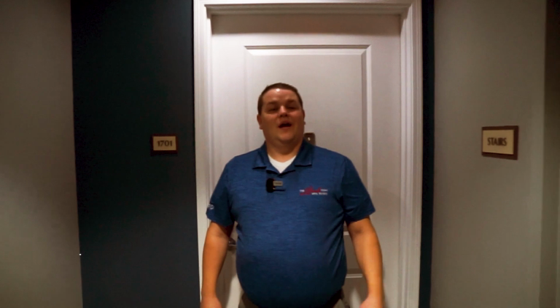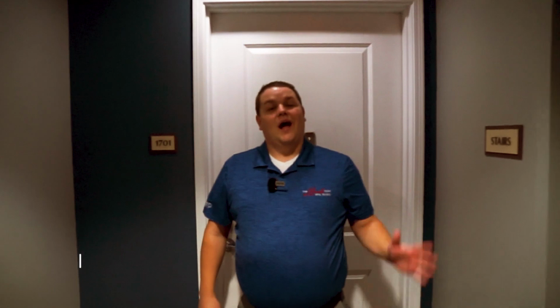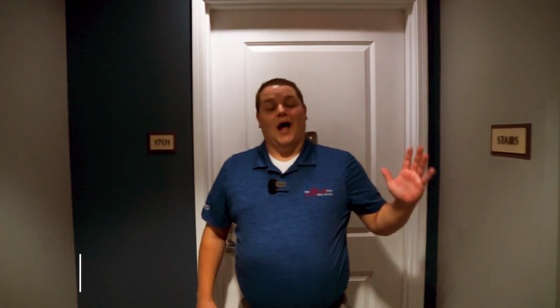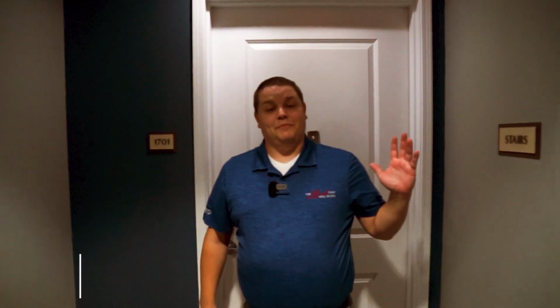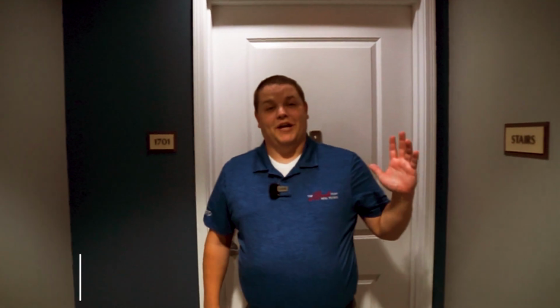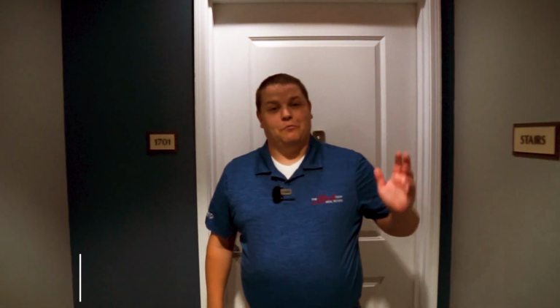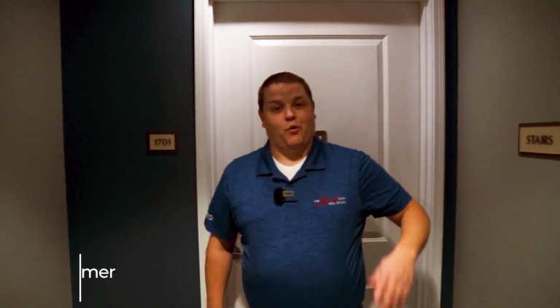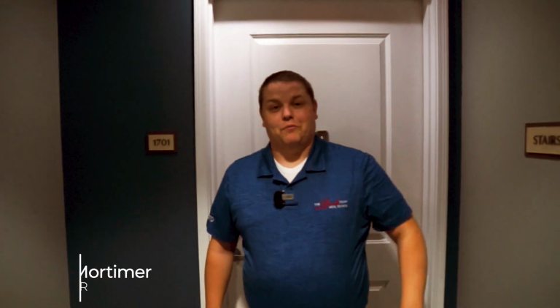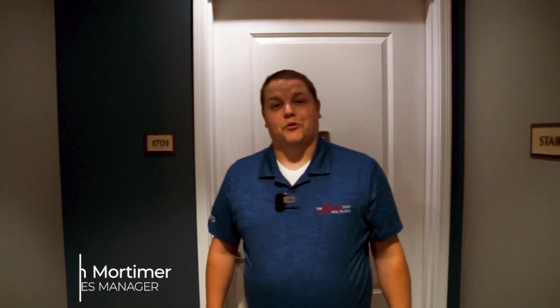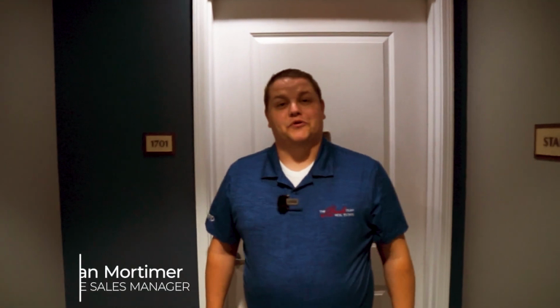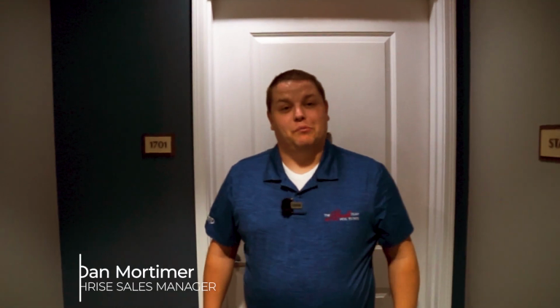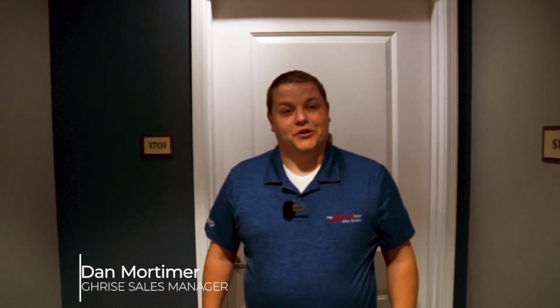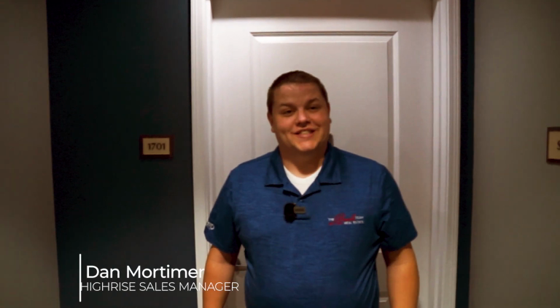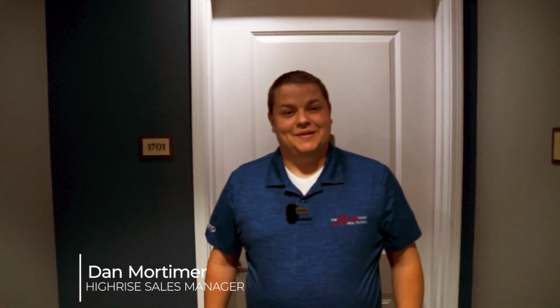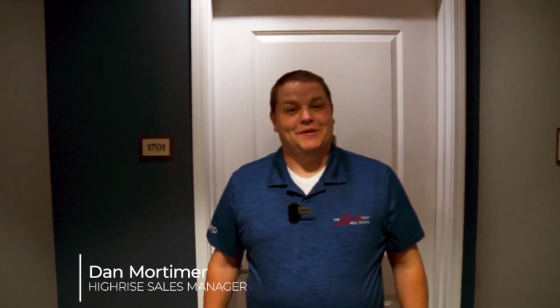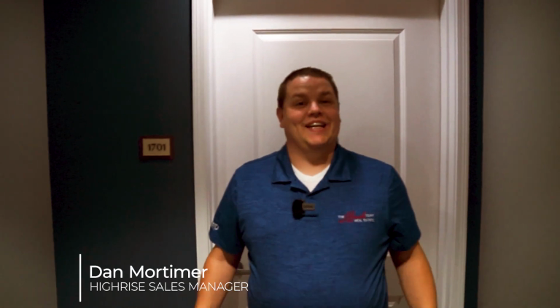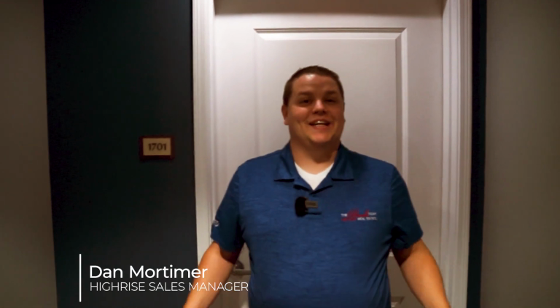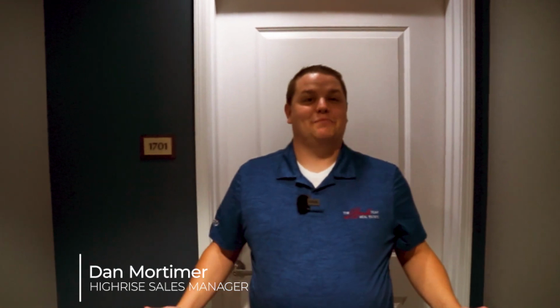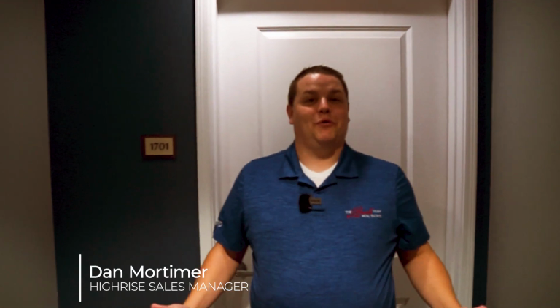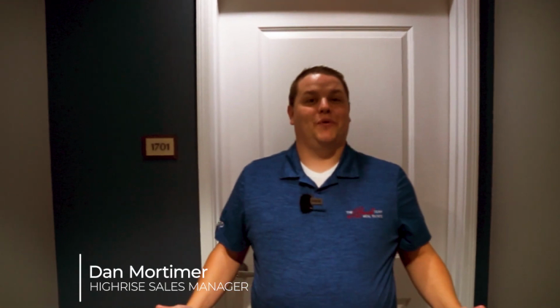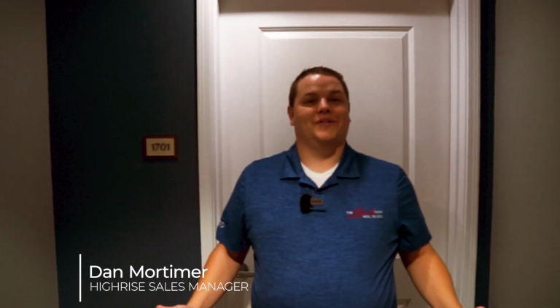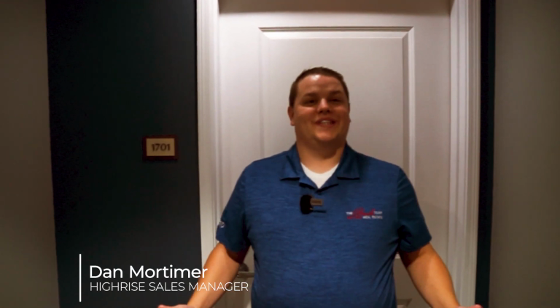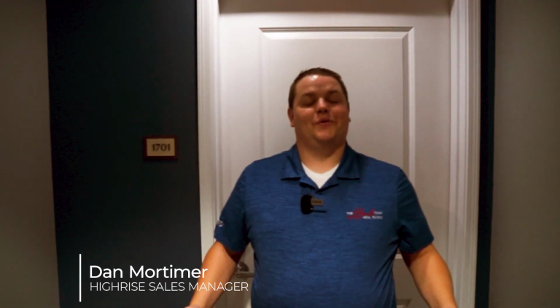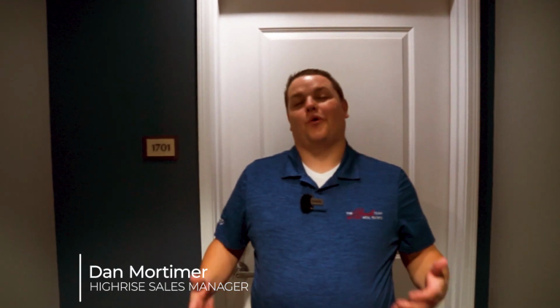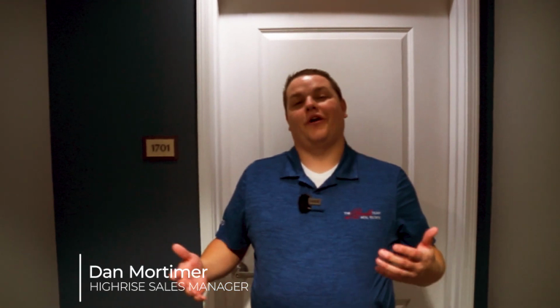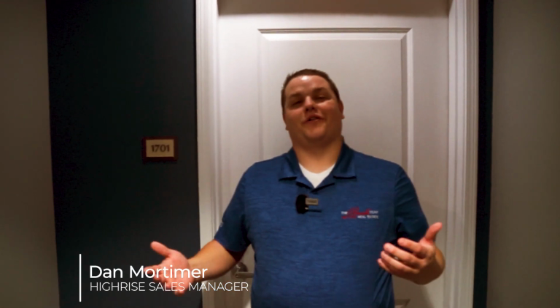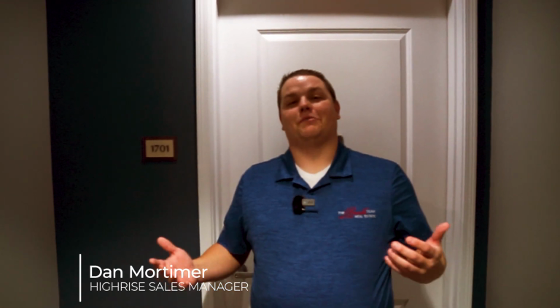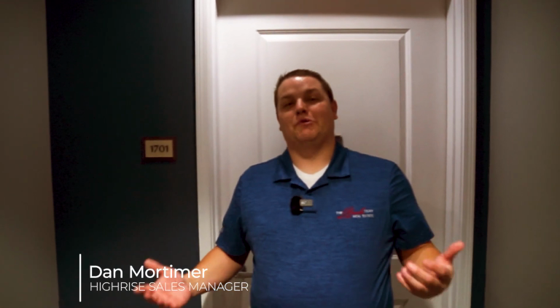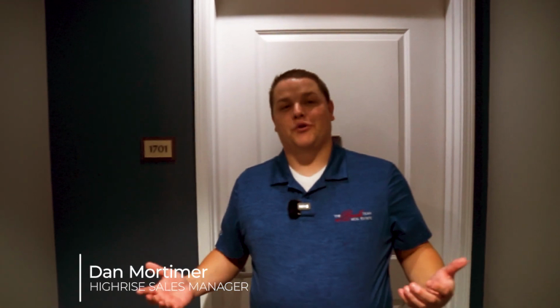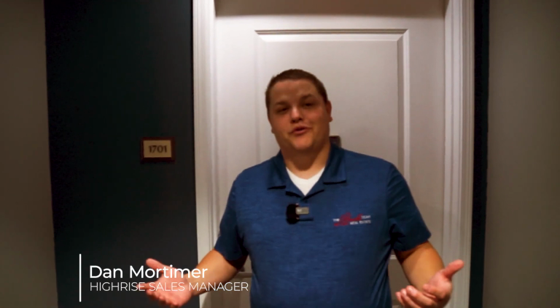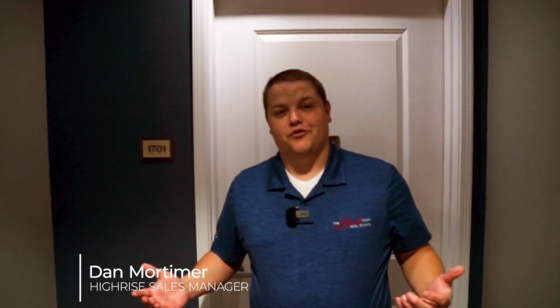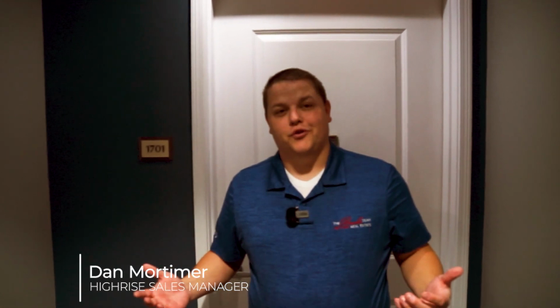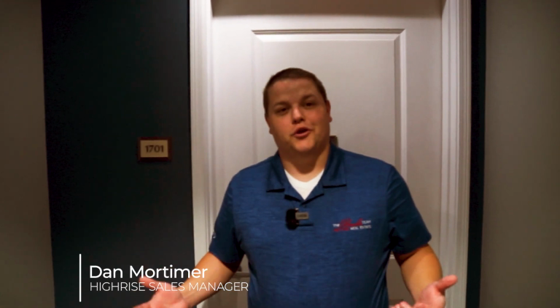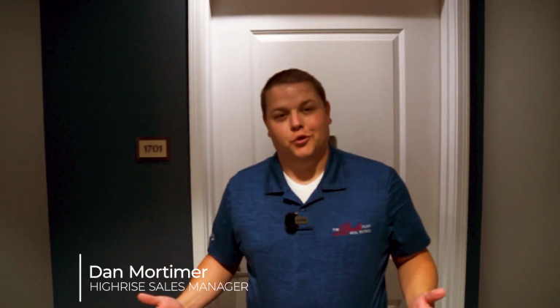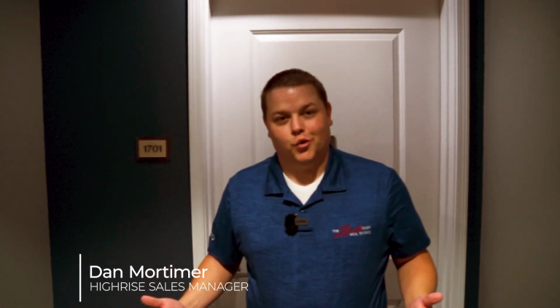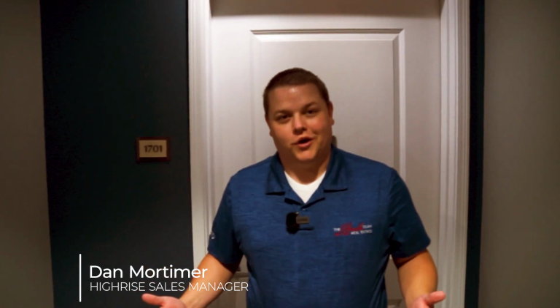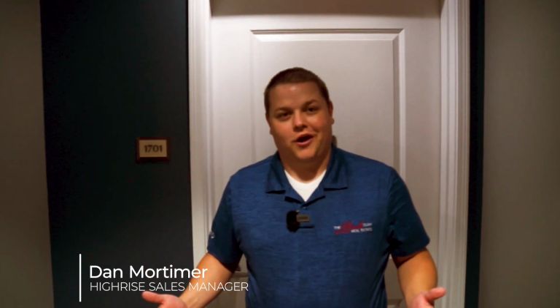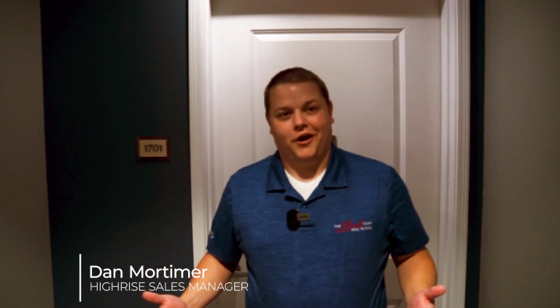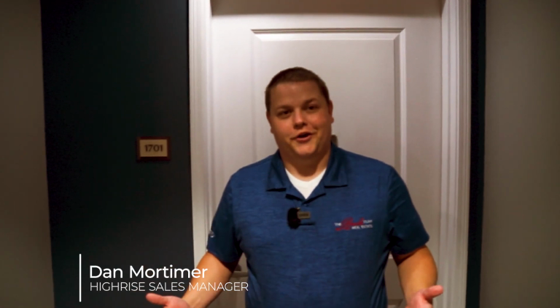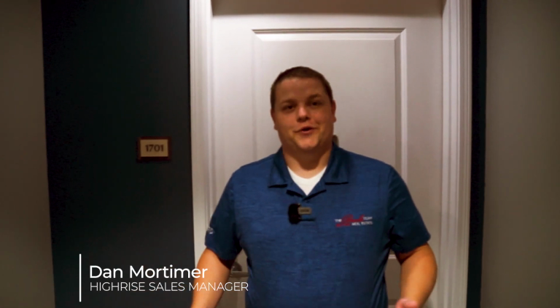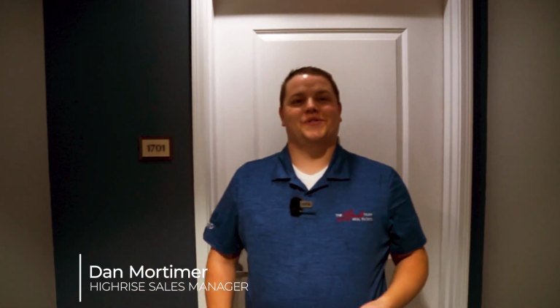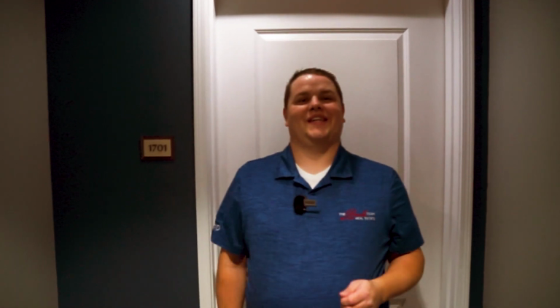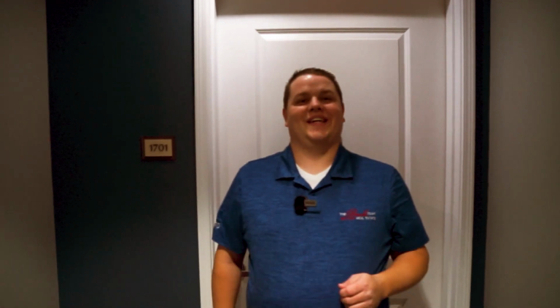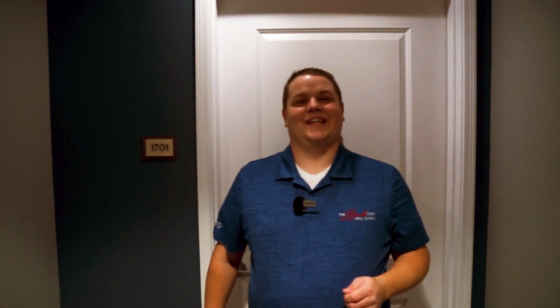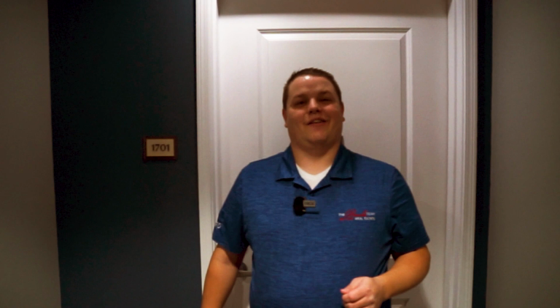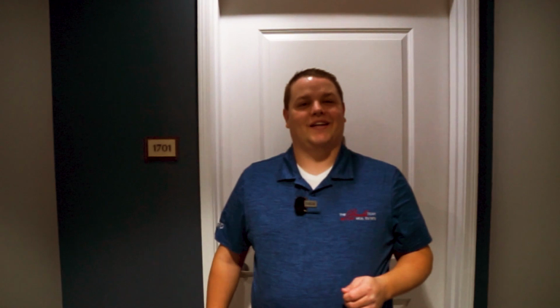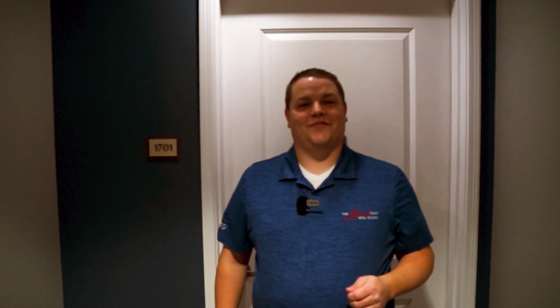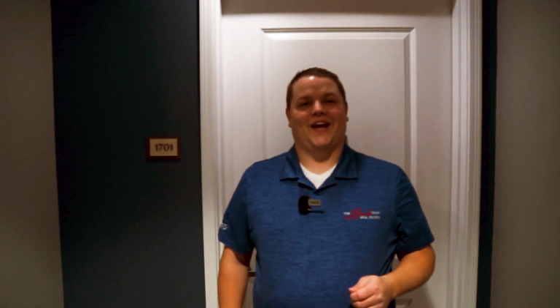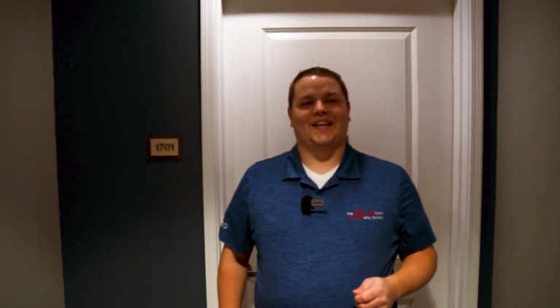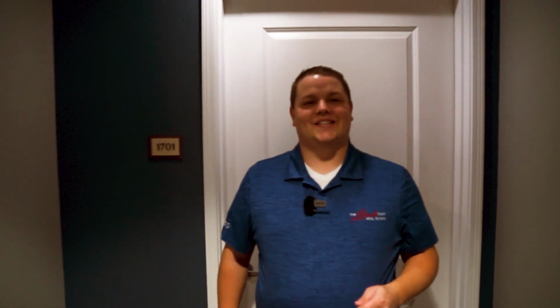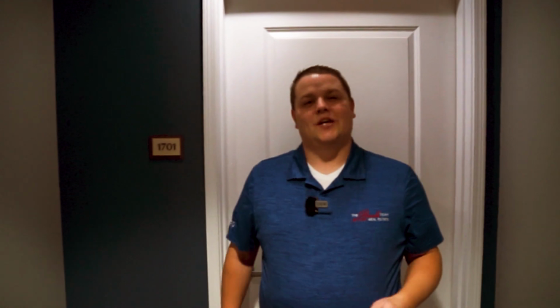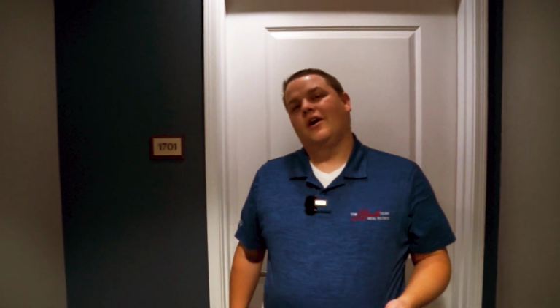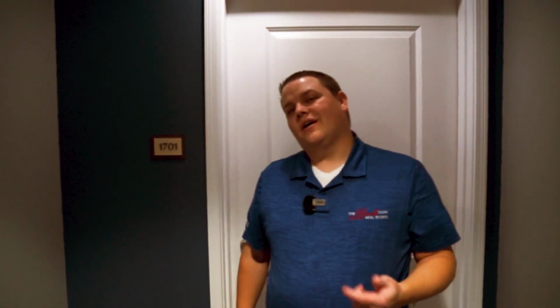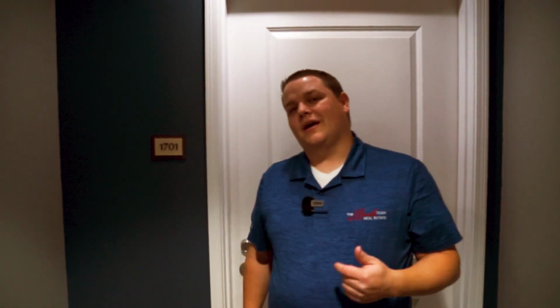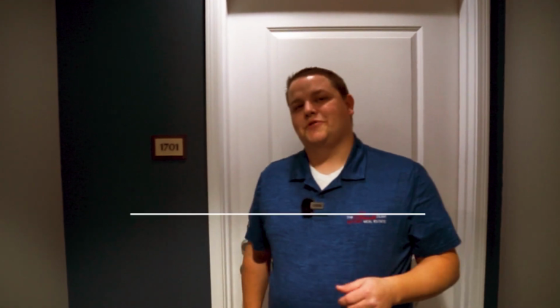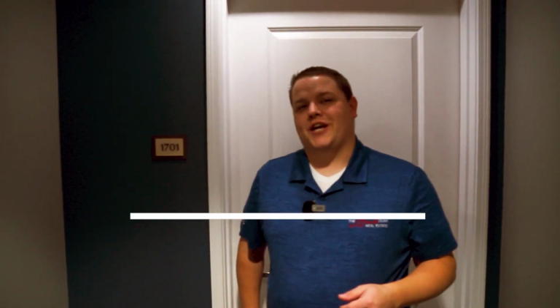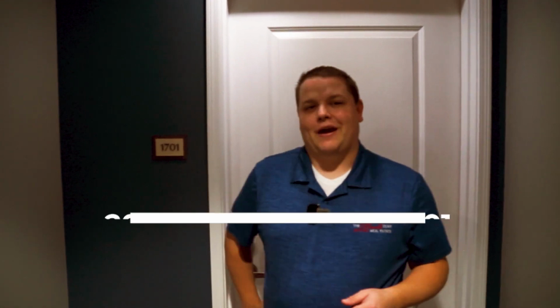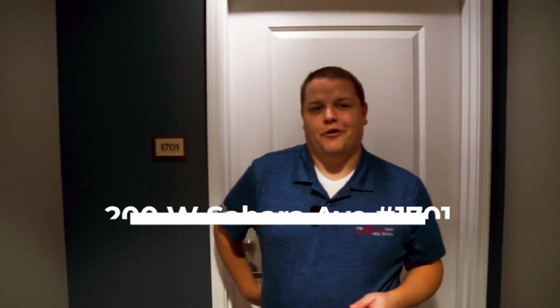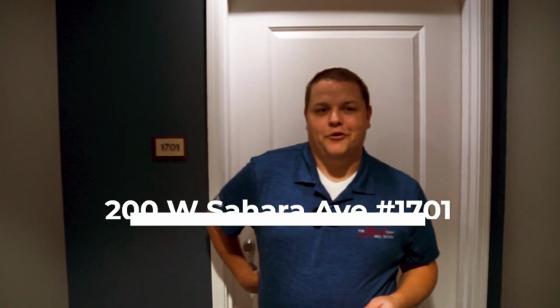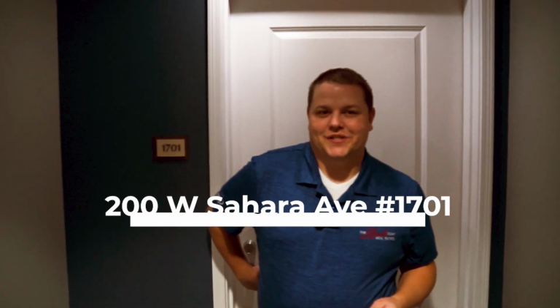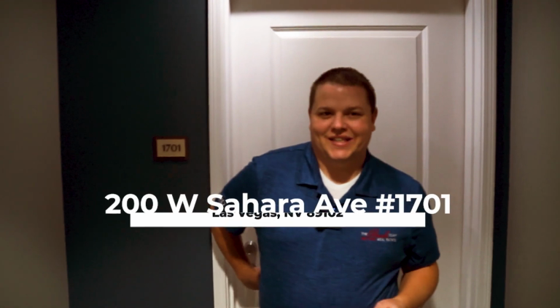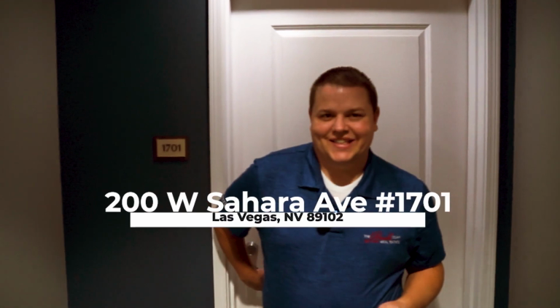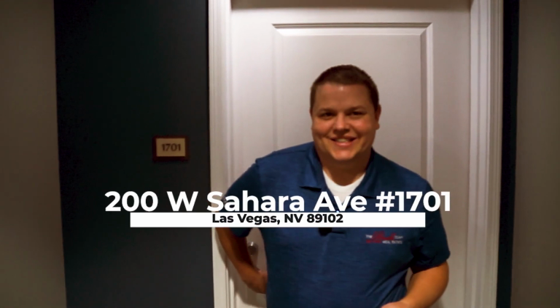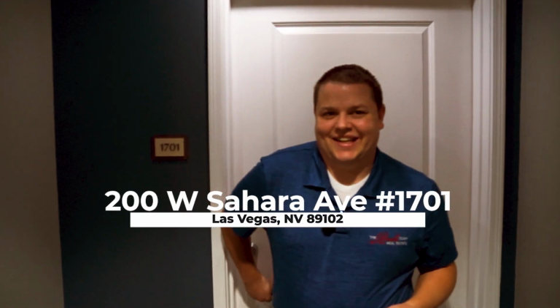I'm Dan Mortimer with the Brooks team at eXp Realty. We're here at the beautiful Allure condos in Las Vegas. Come check out our newest listing.